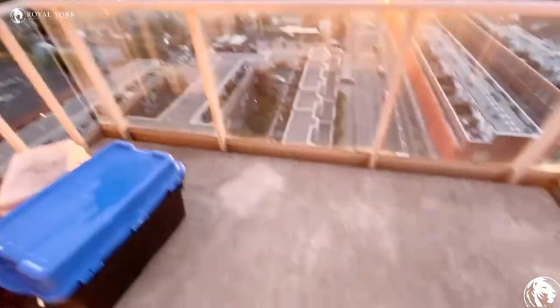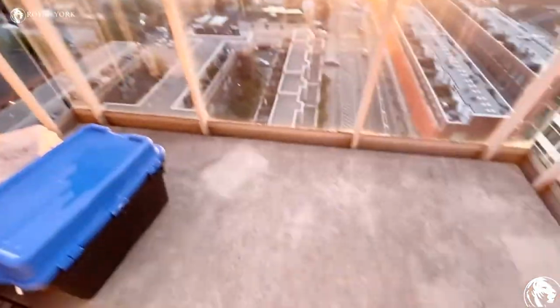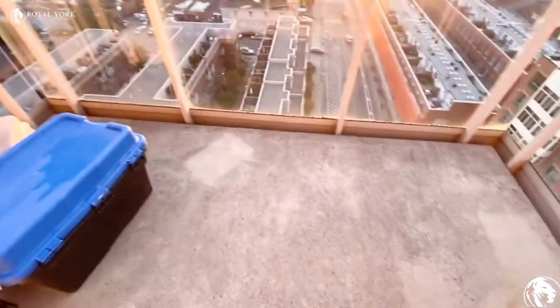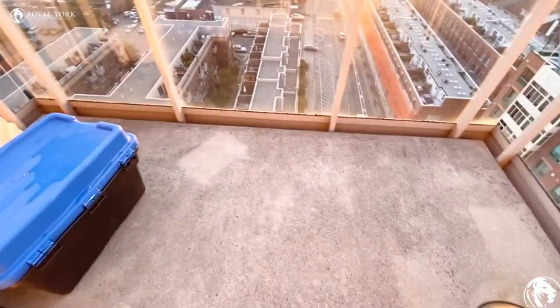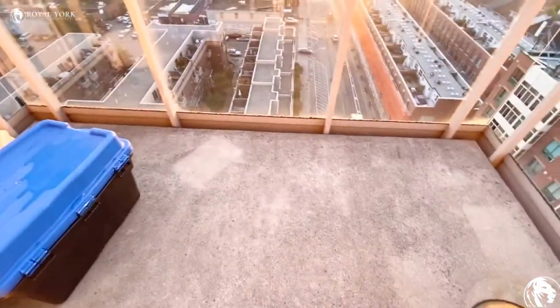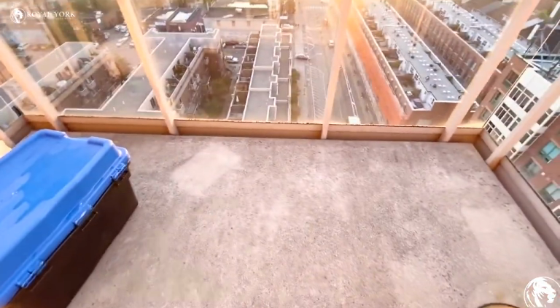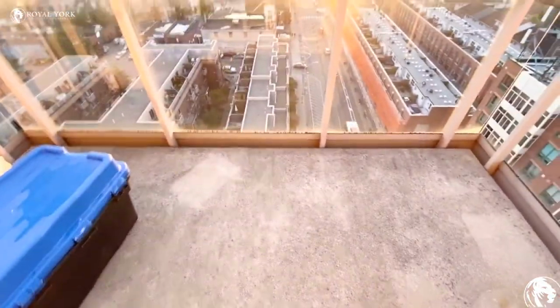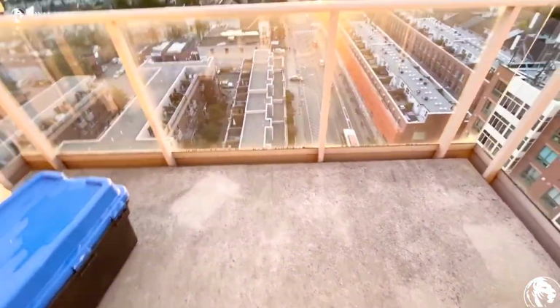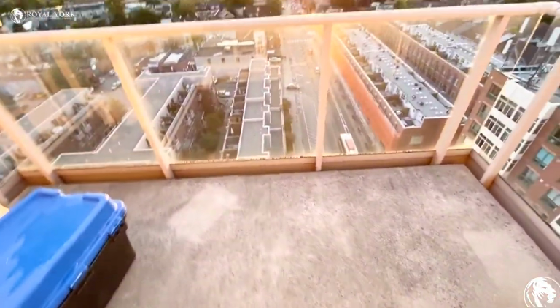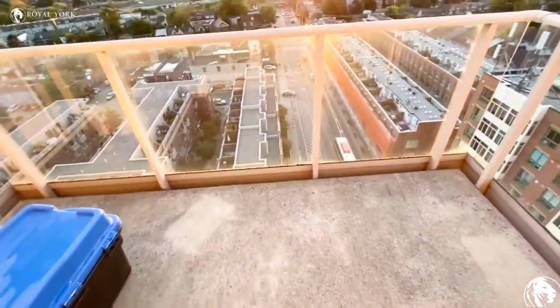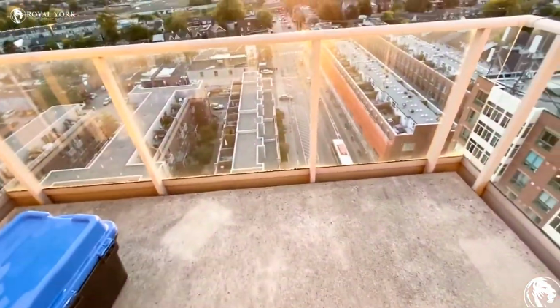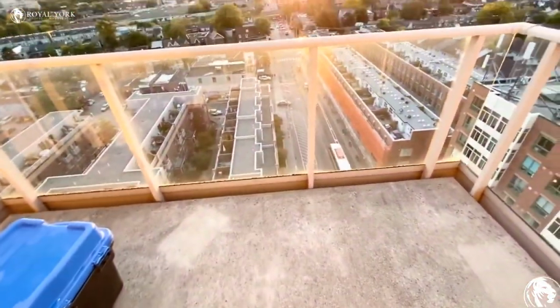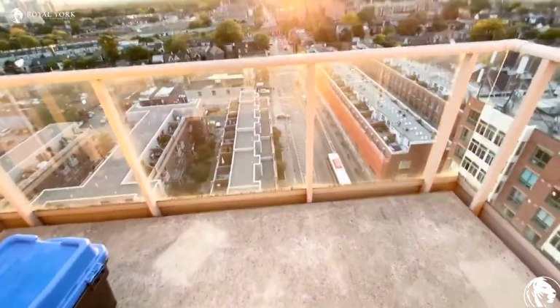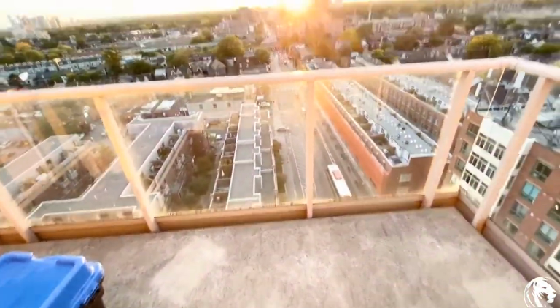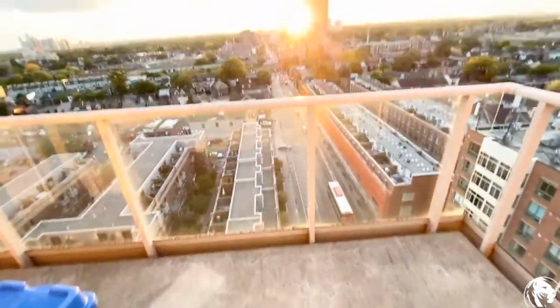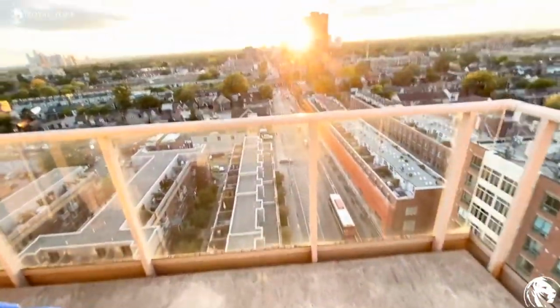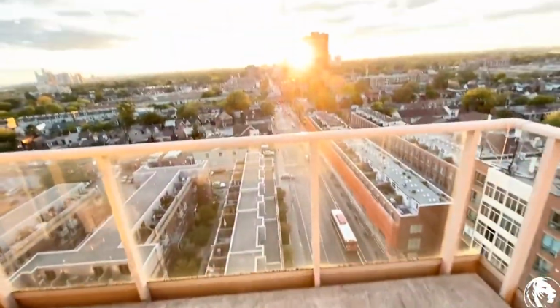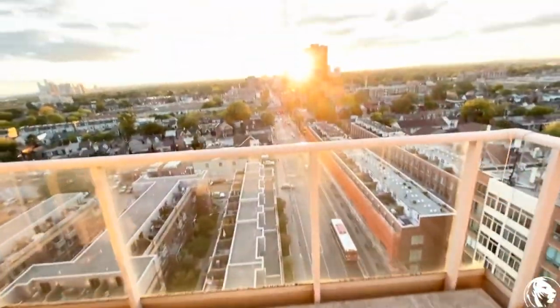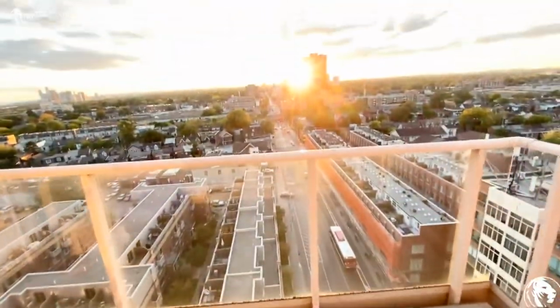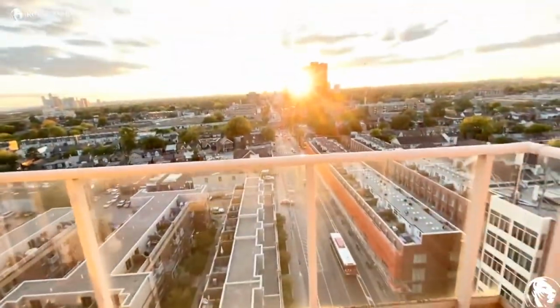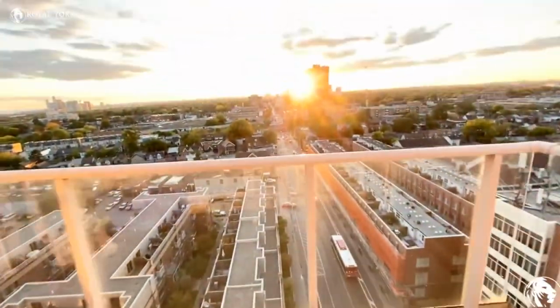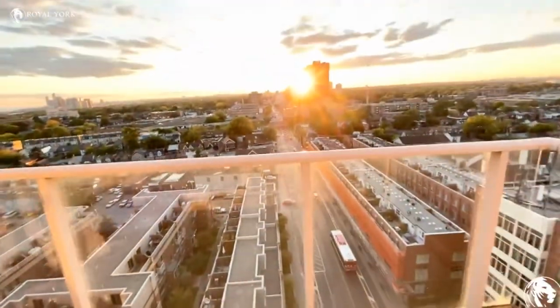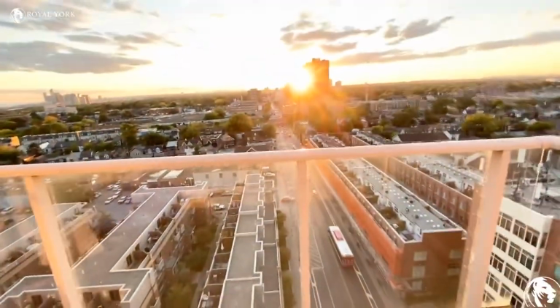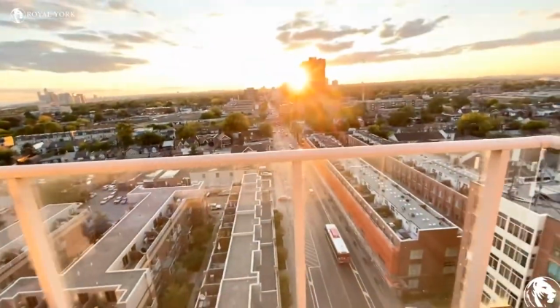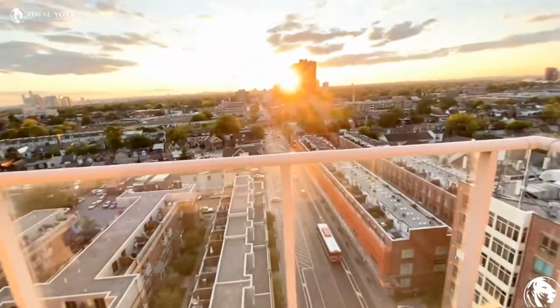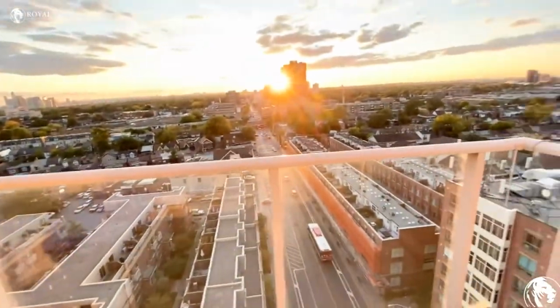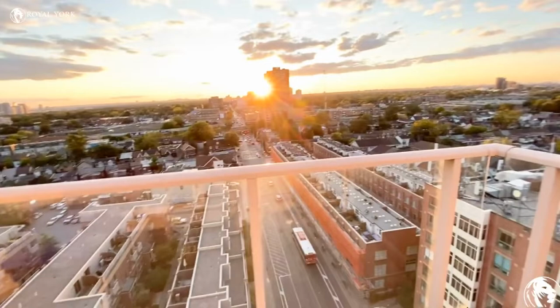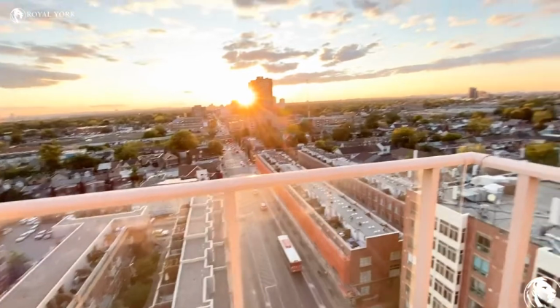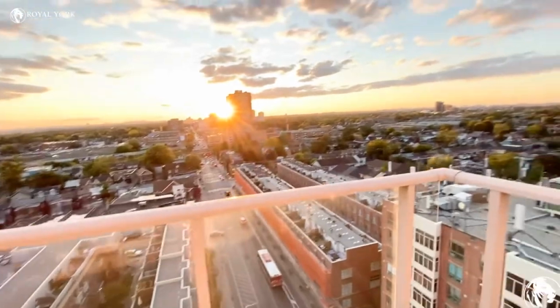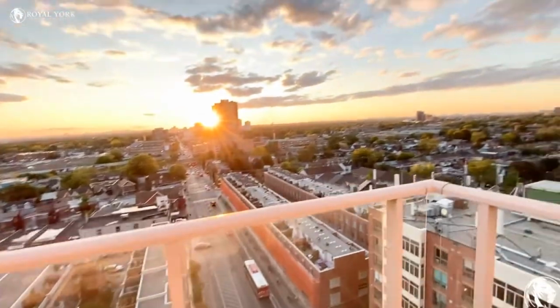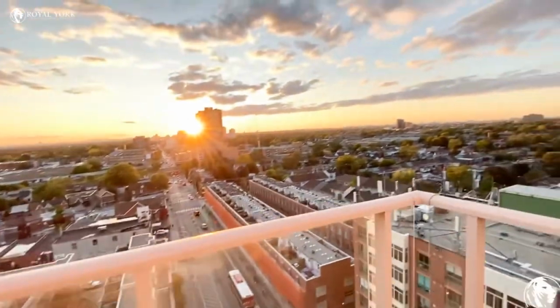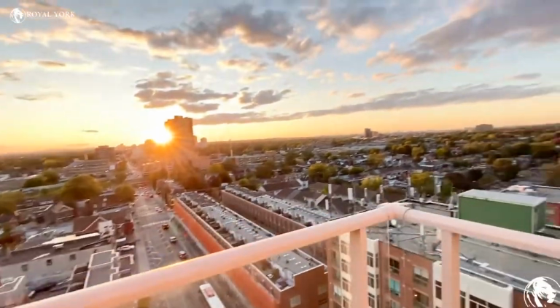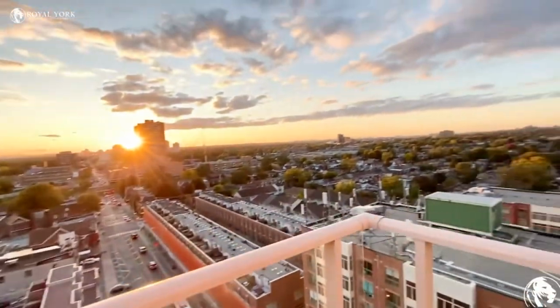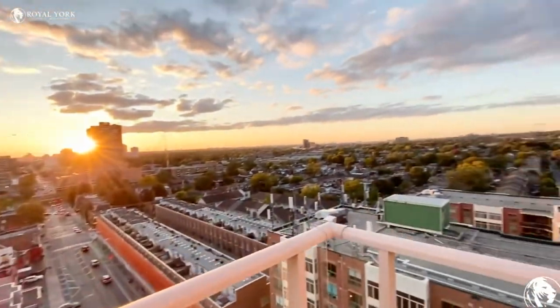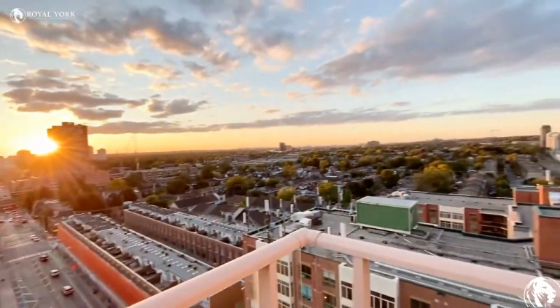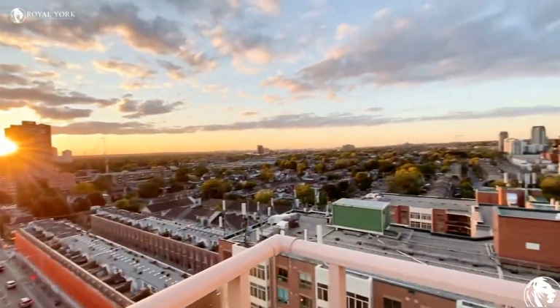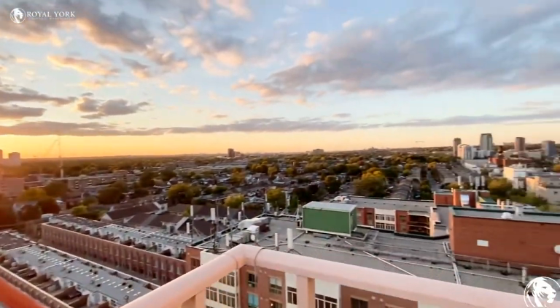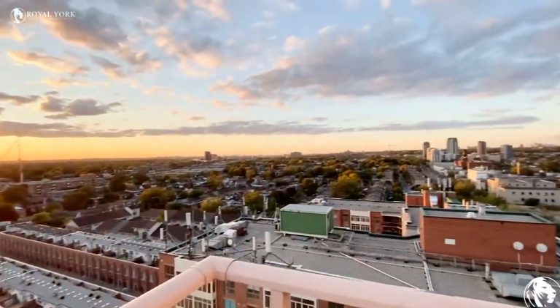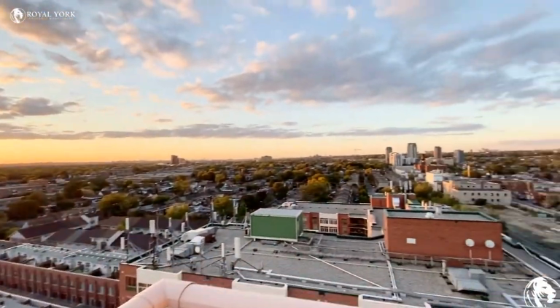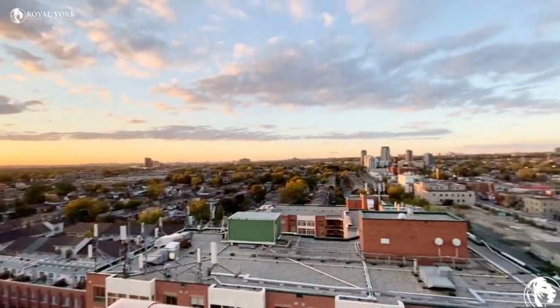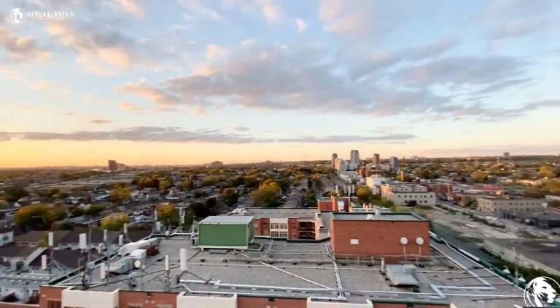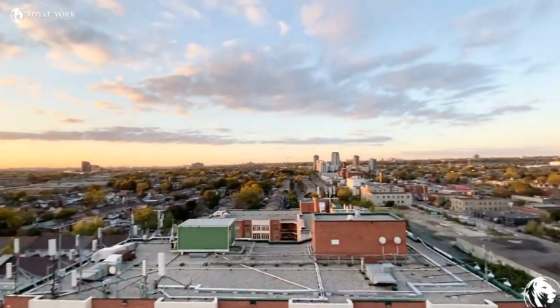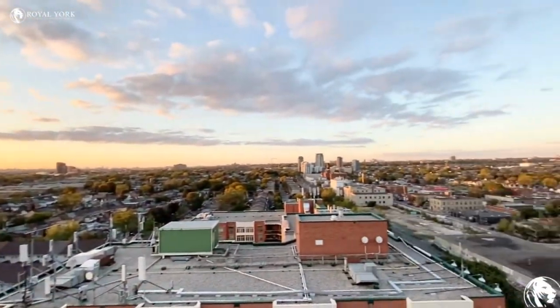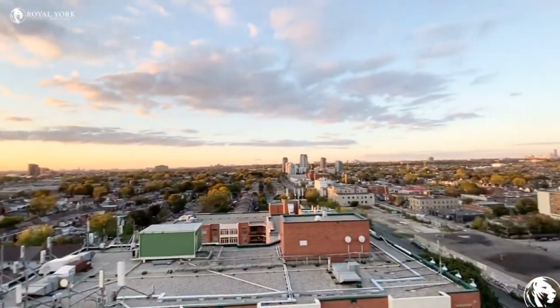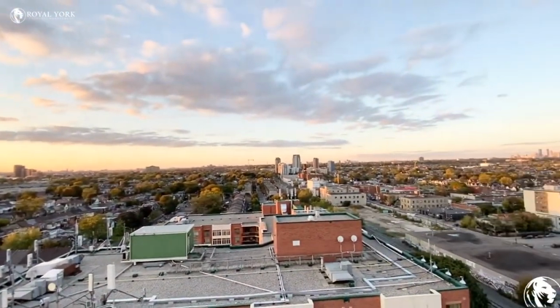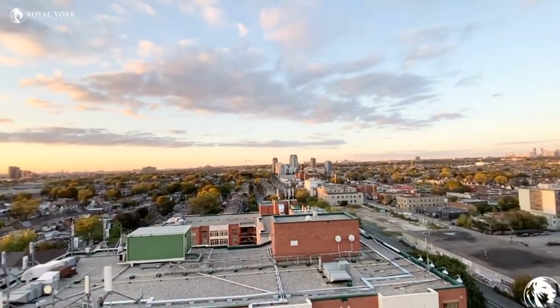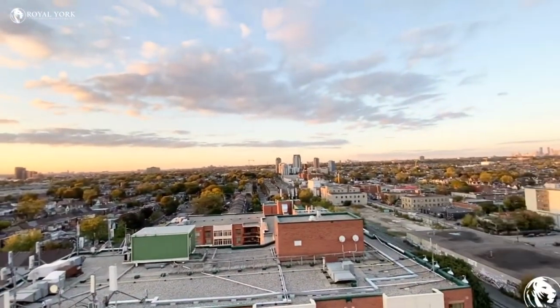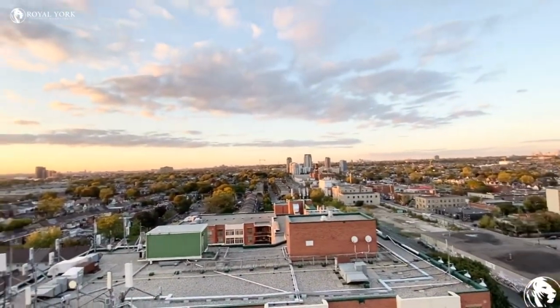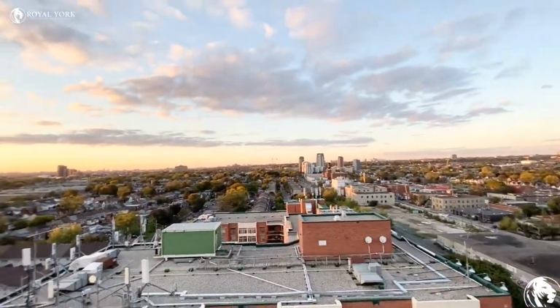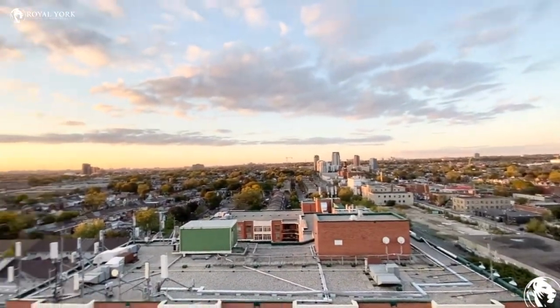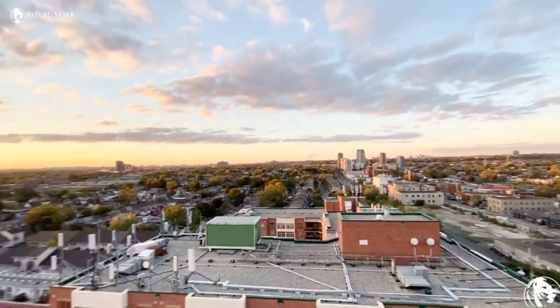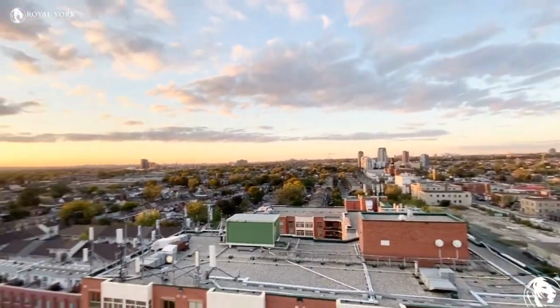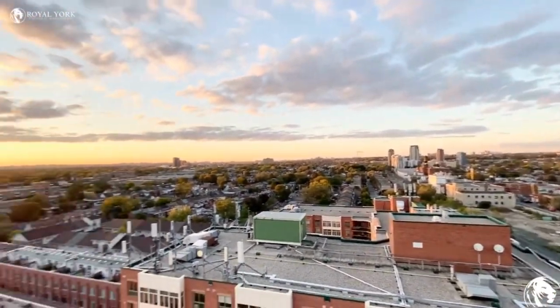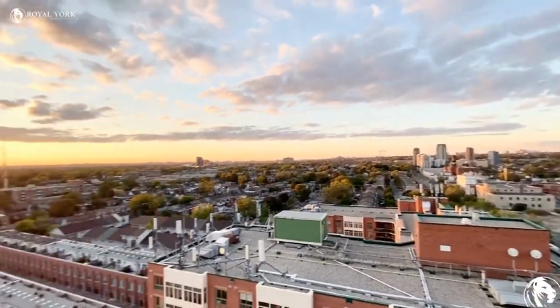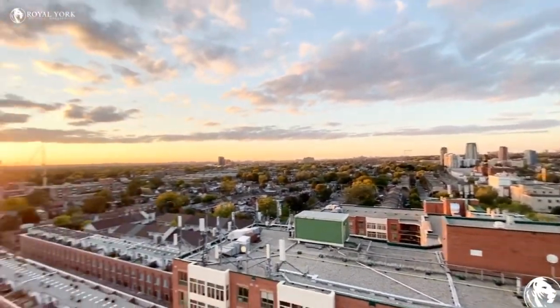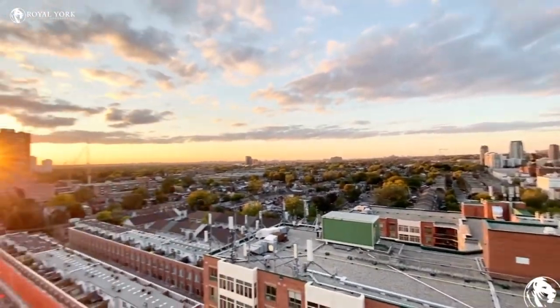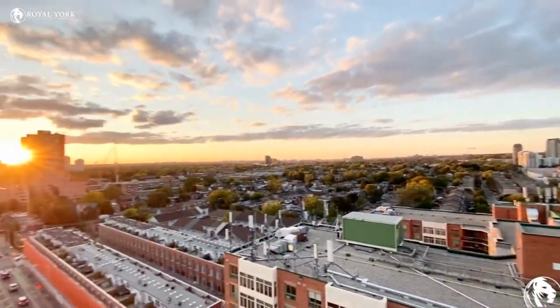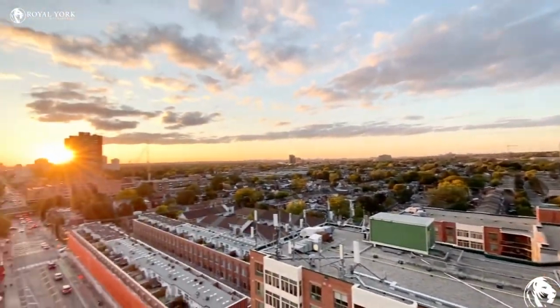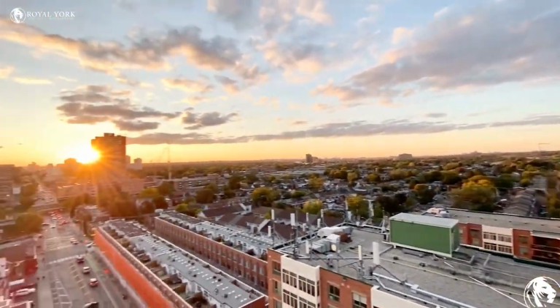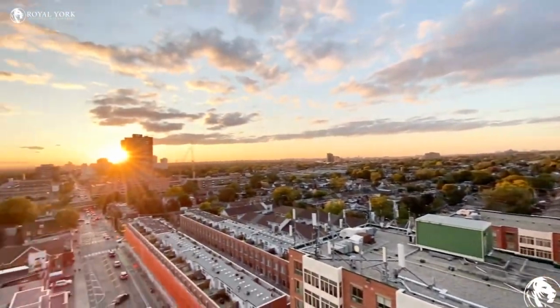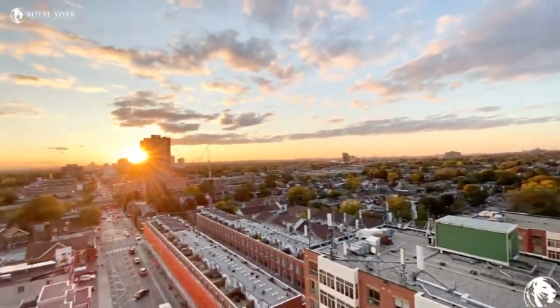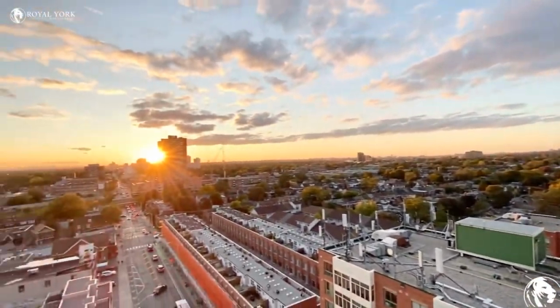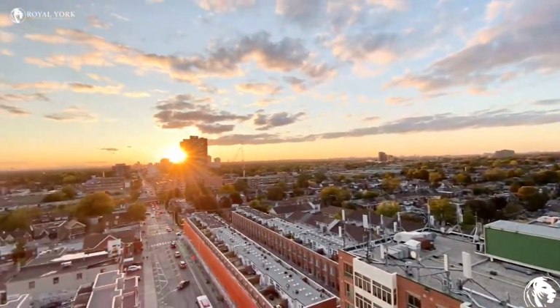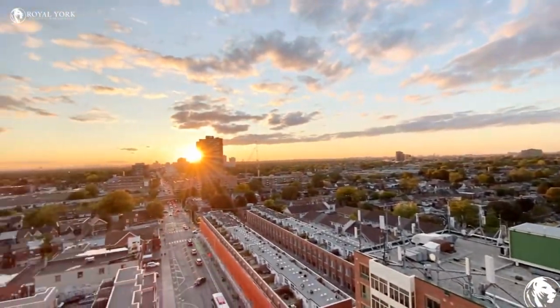This balcony is a nice size to have some chairs and a little seating area — and we have a nice sunset tonight.